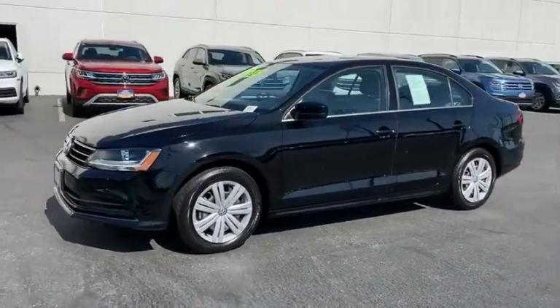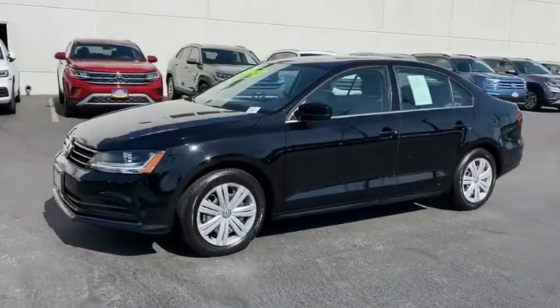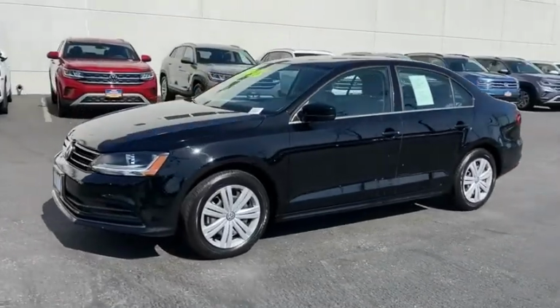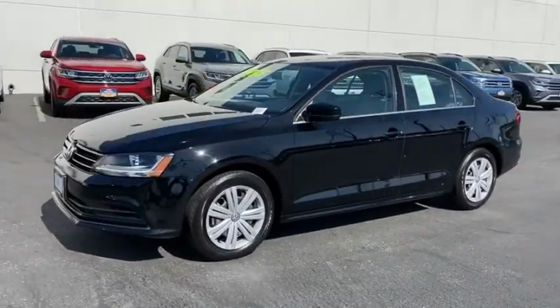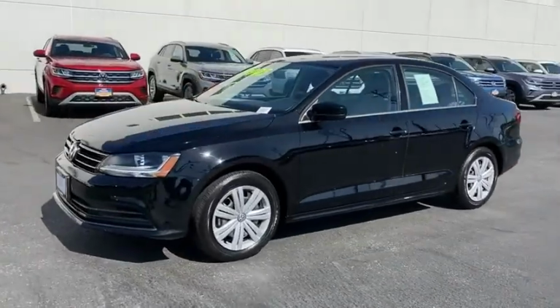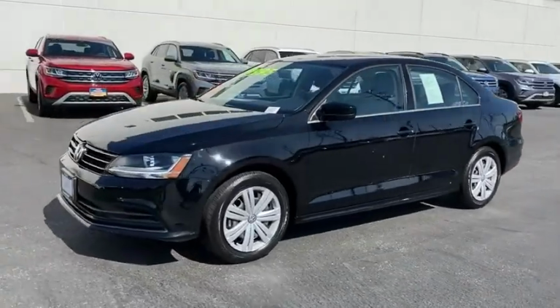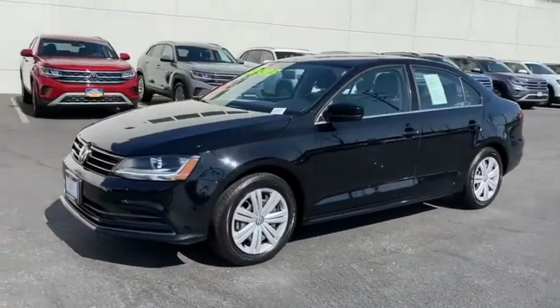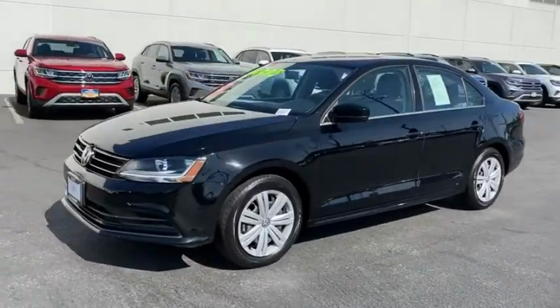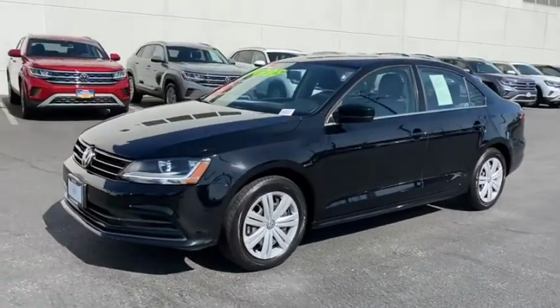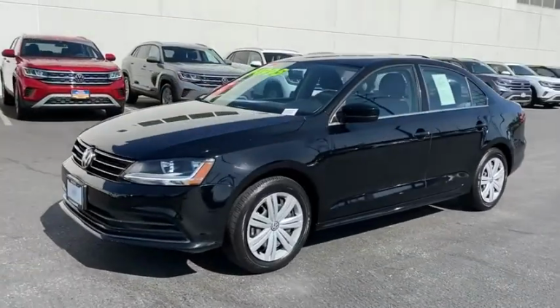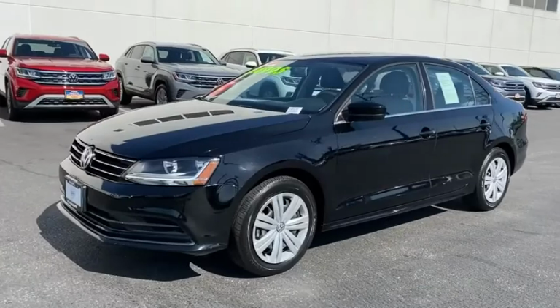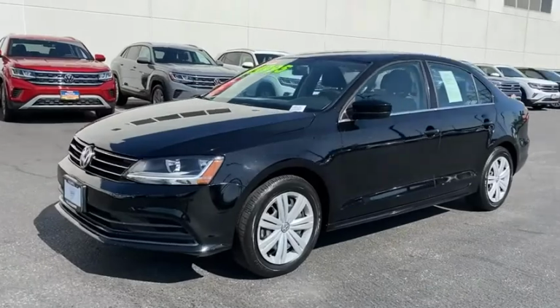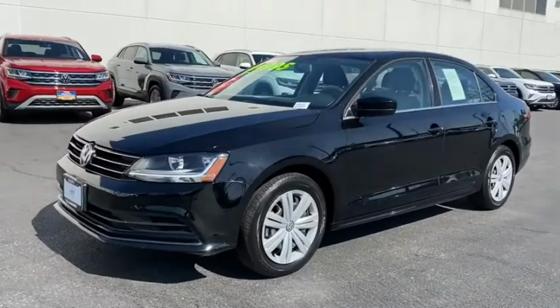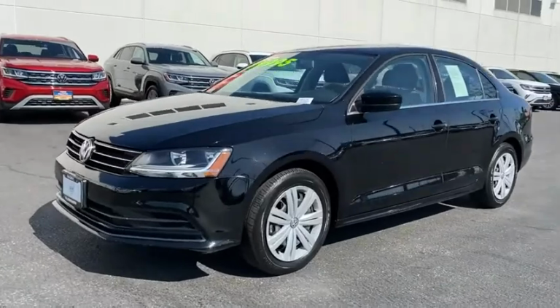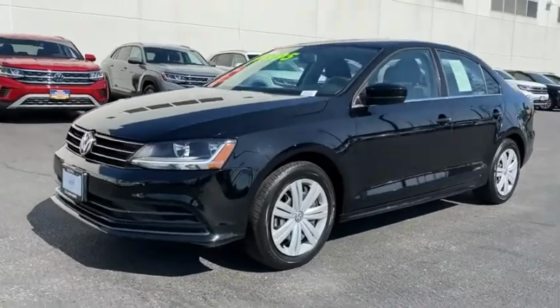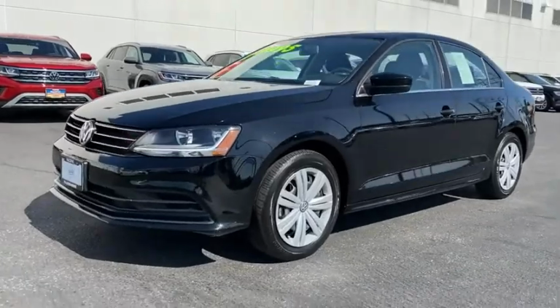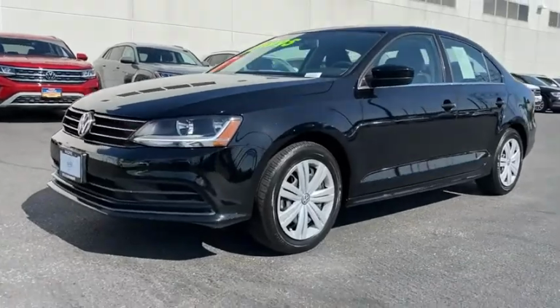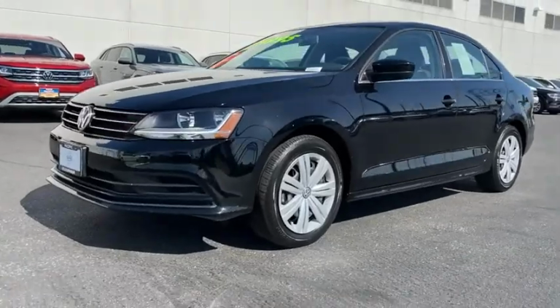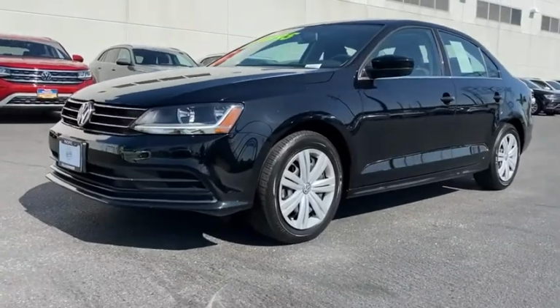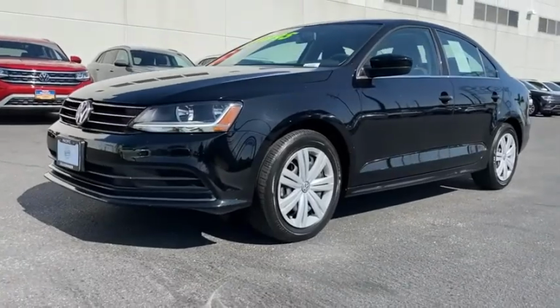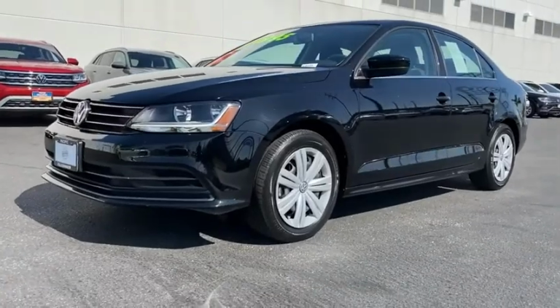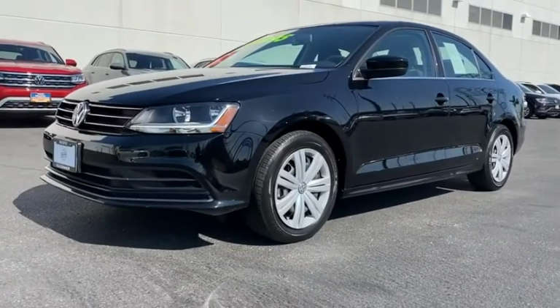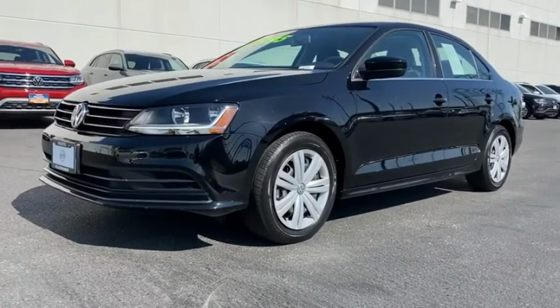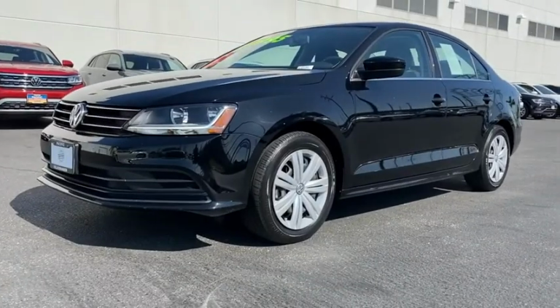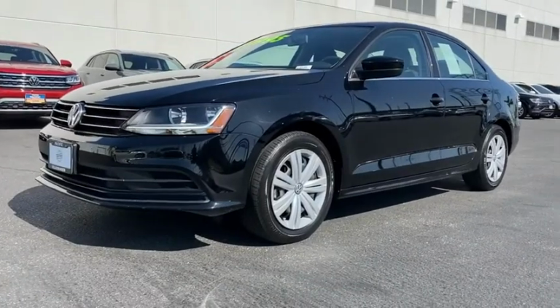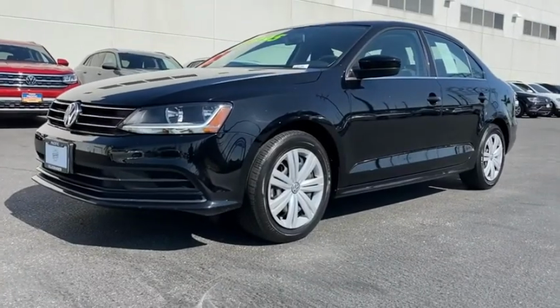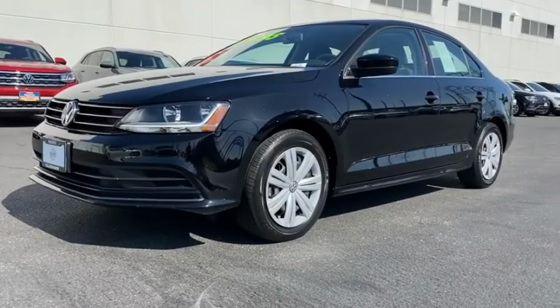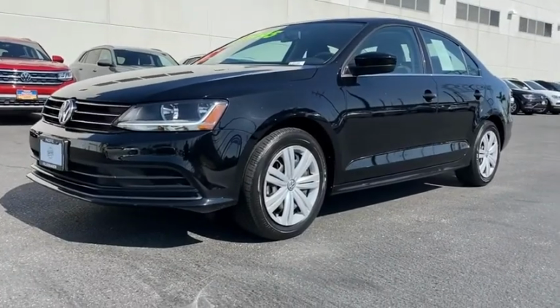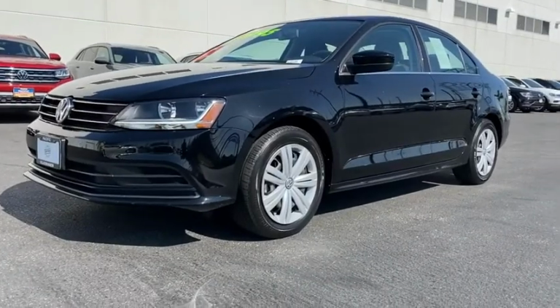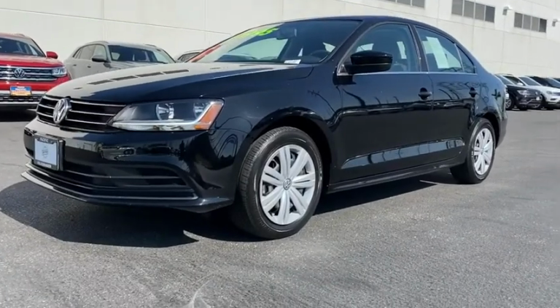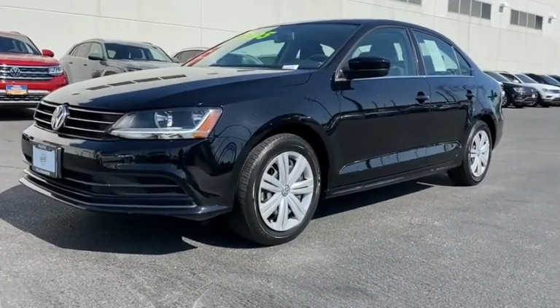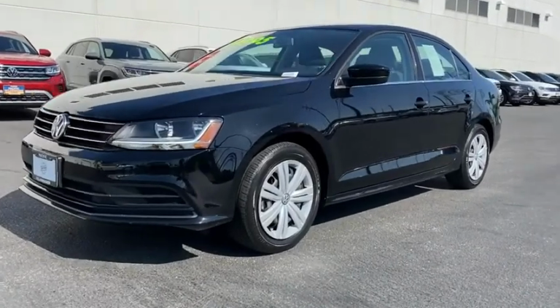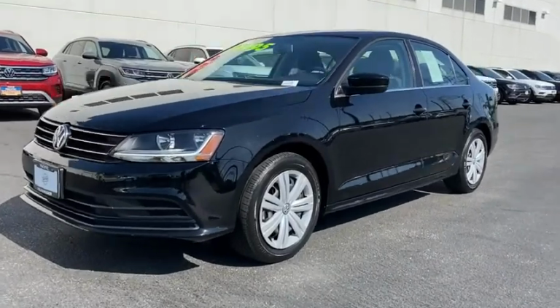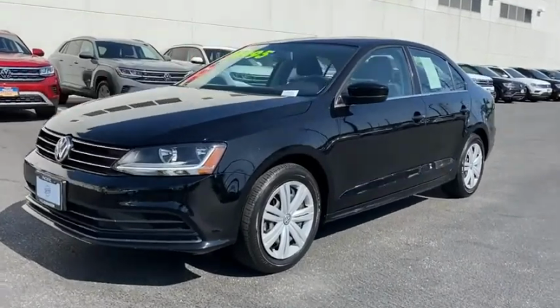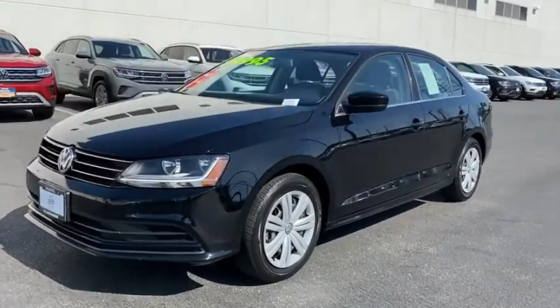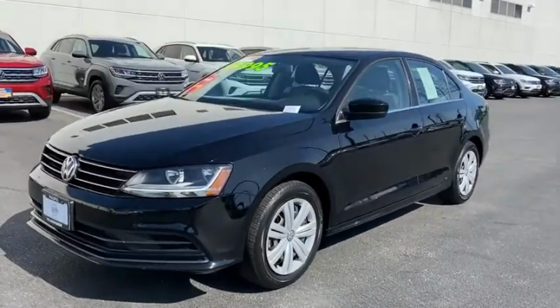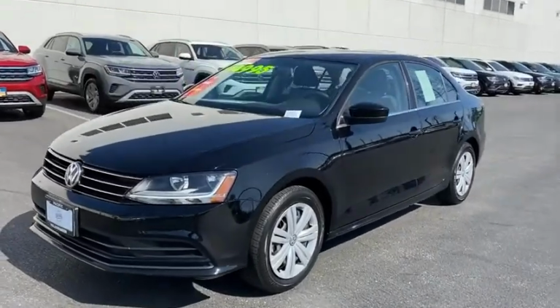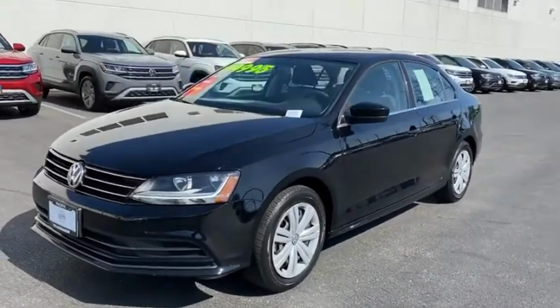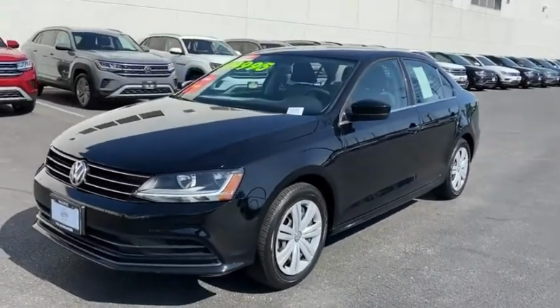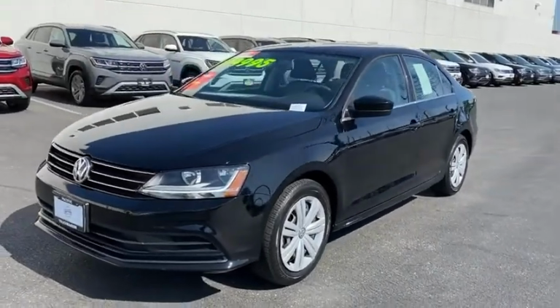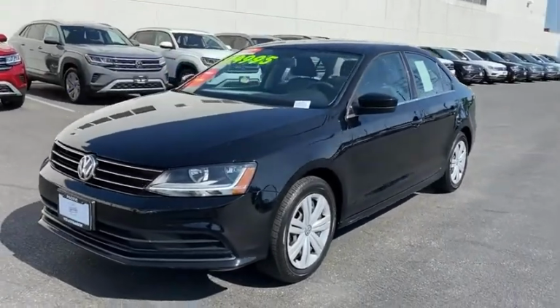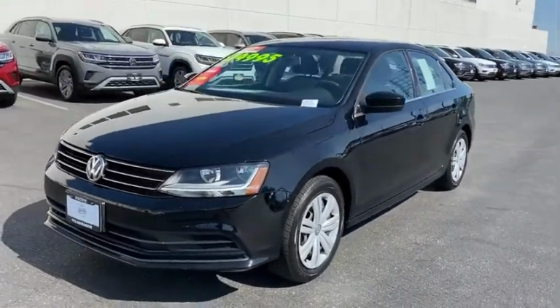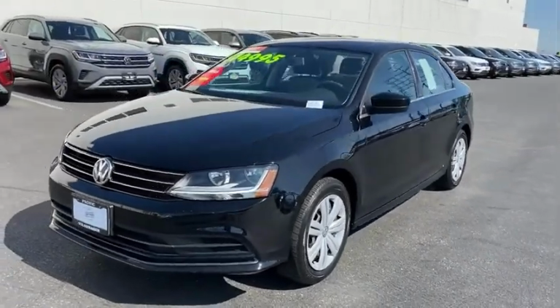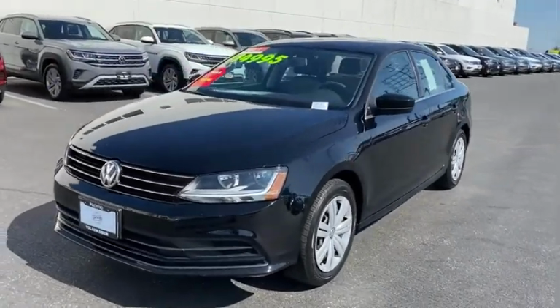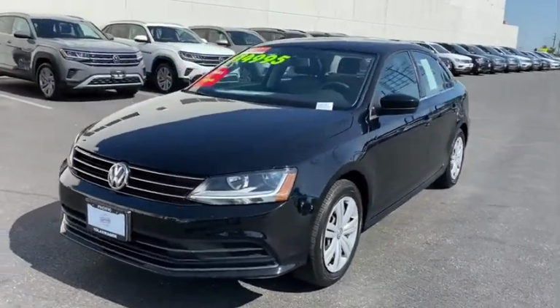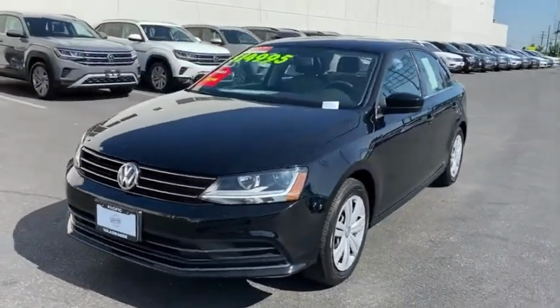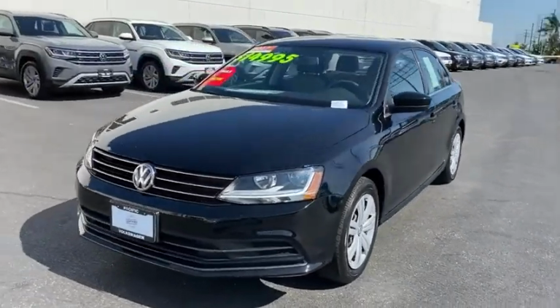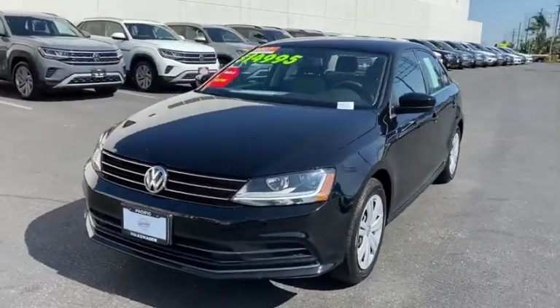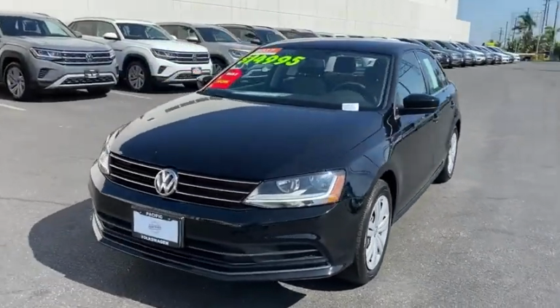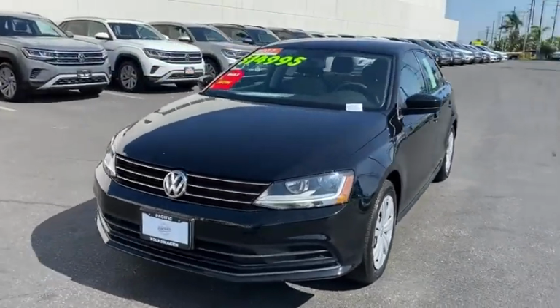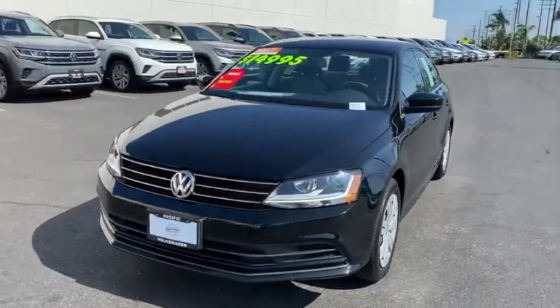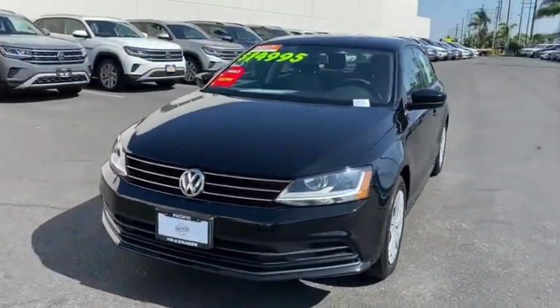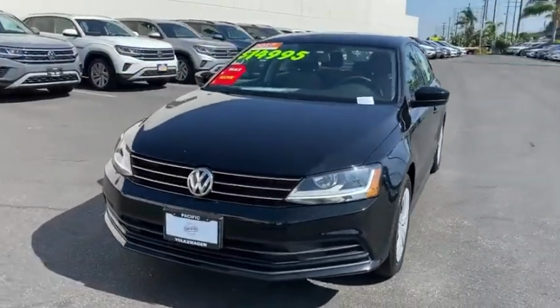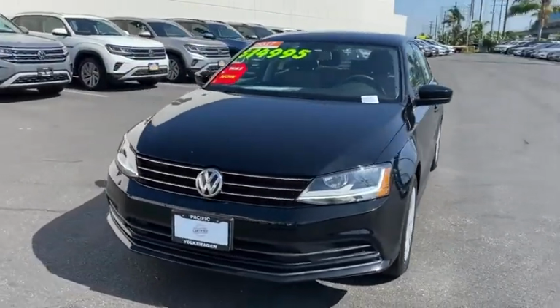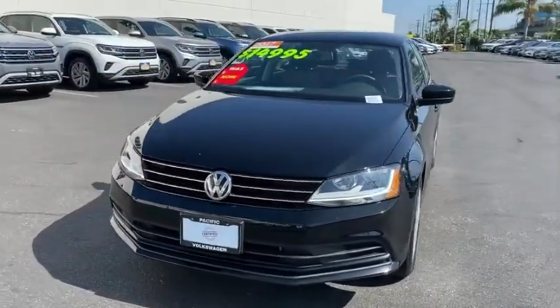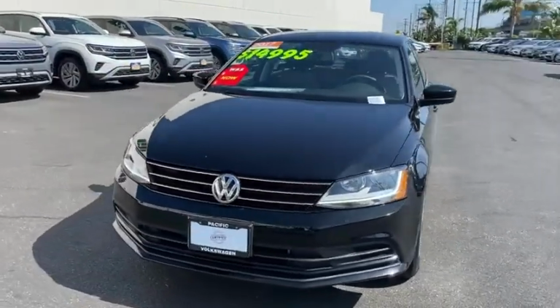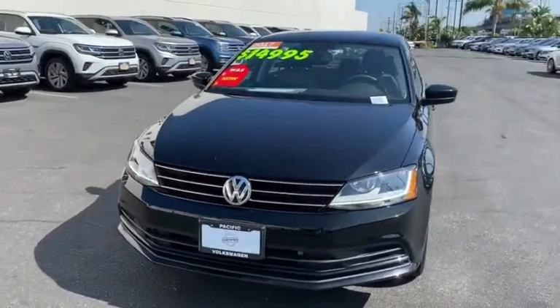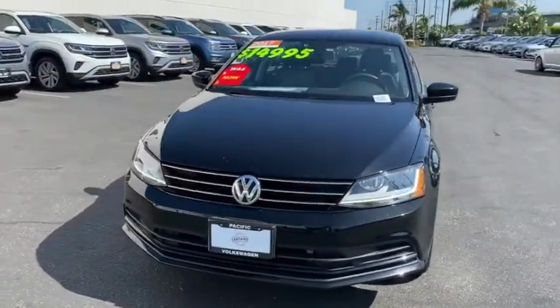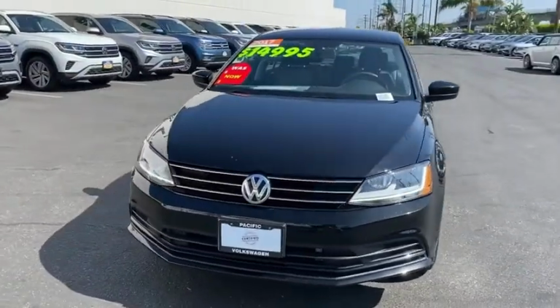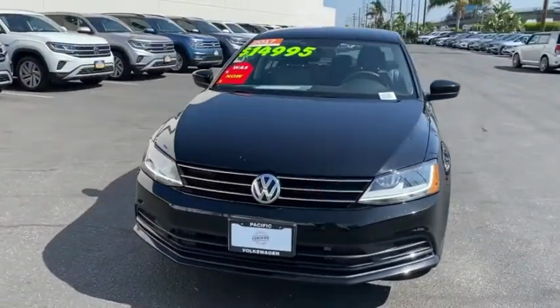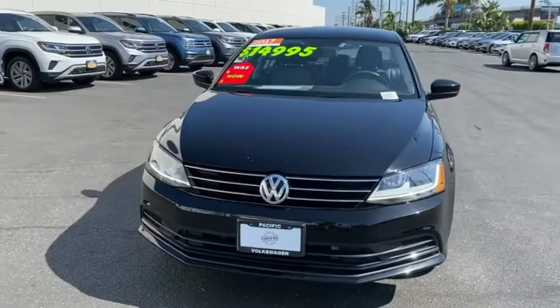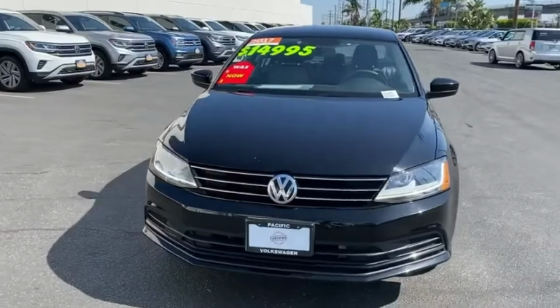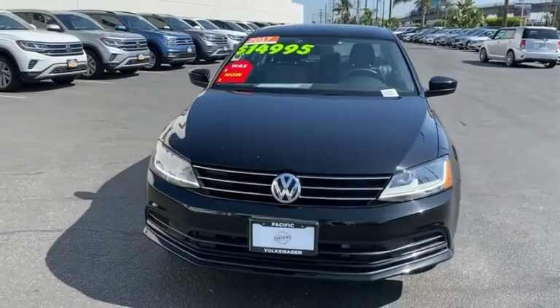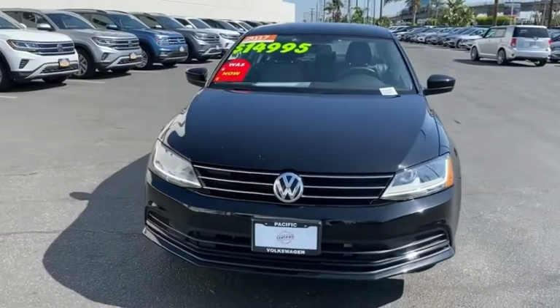Front bucket seats. Driver vanity mirror. Cloth seat trim. Passenger vanity mirror. Come see the car for yourself.